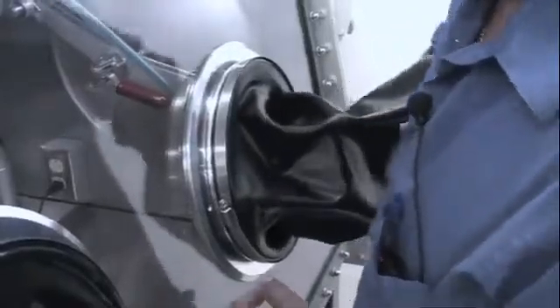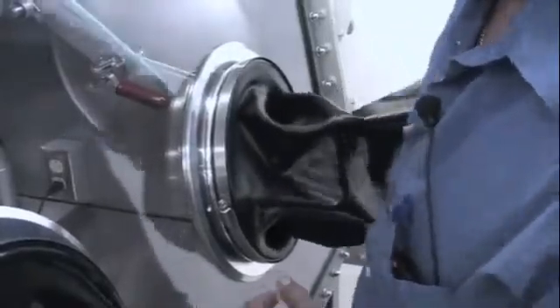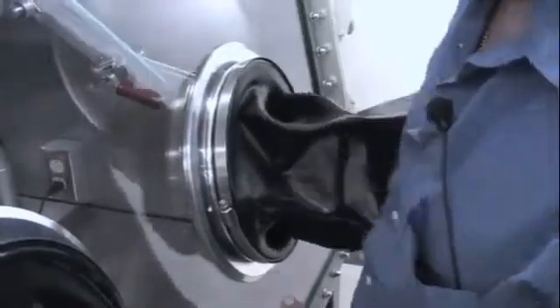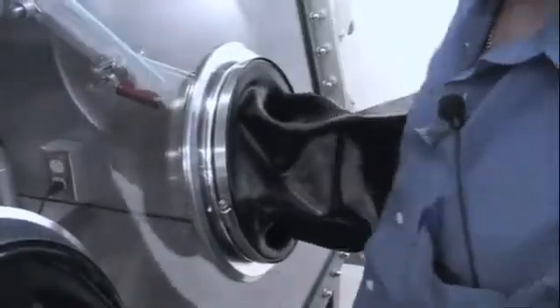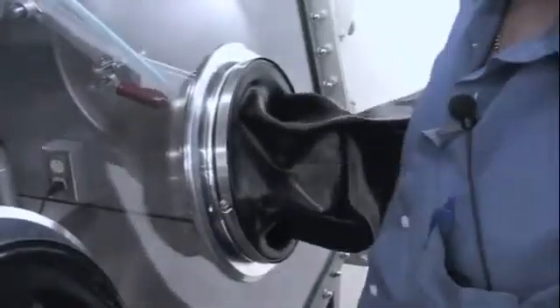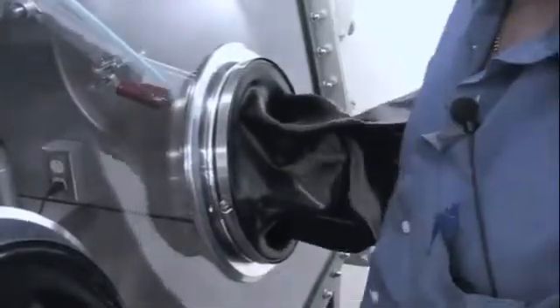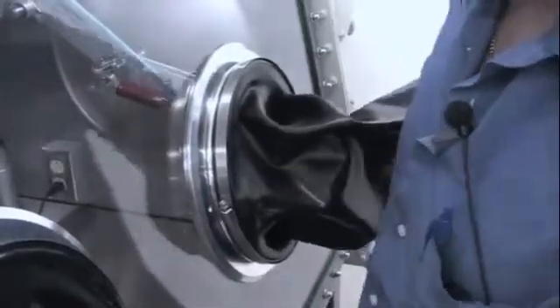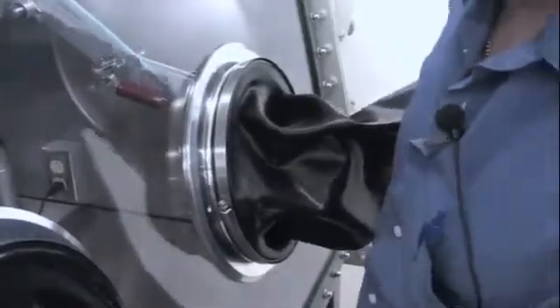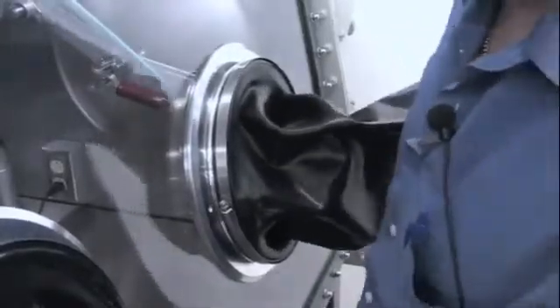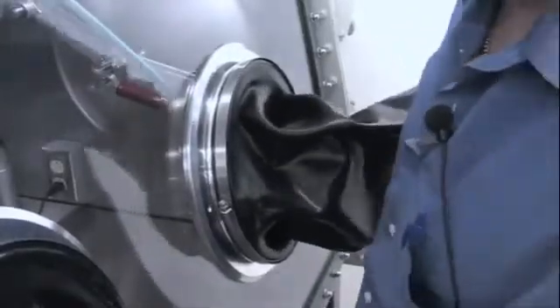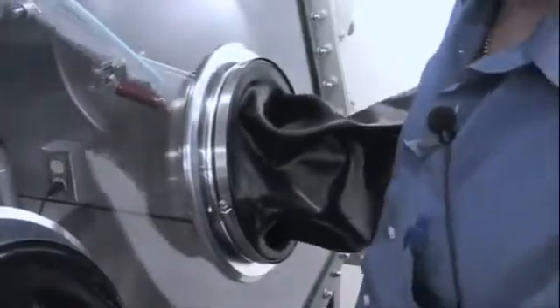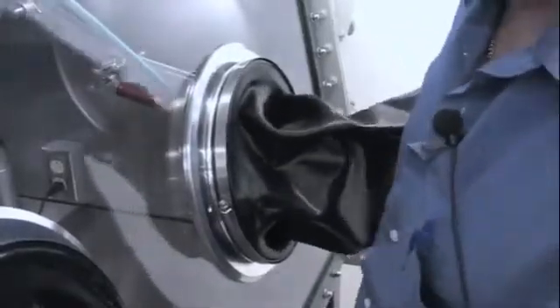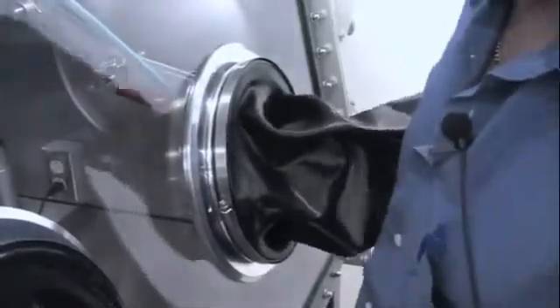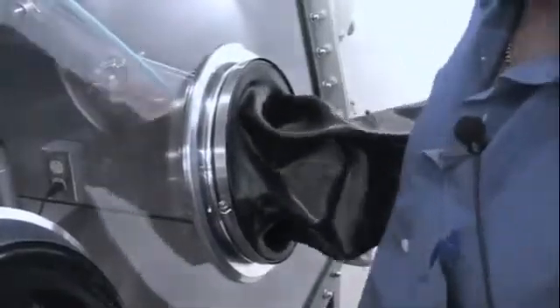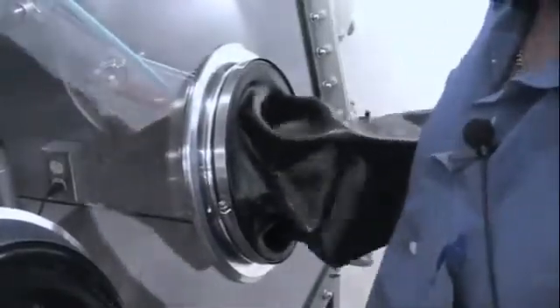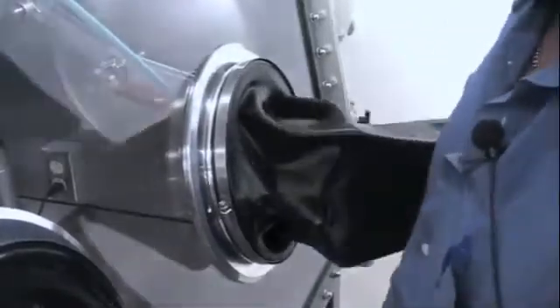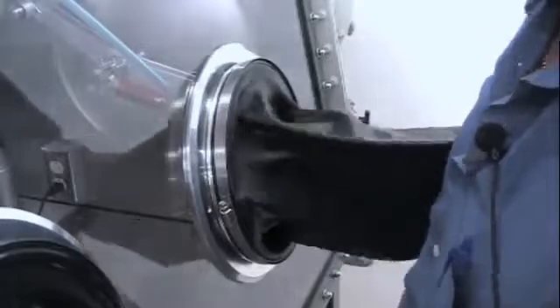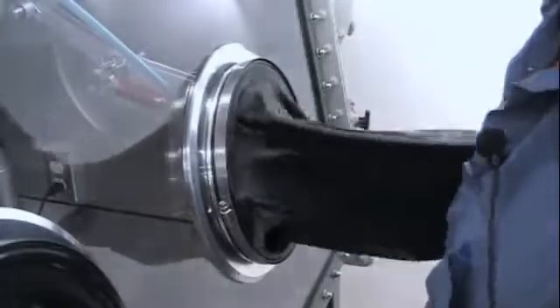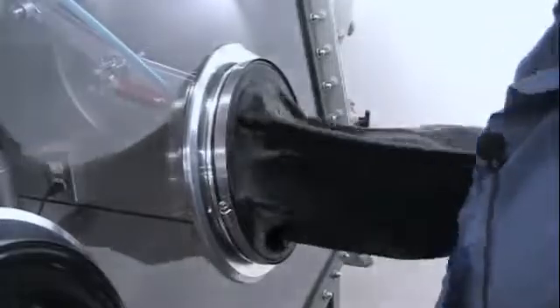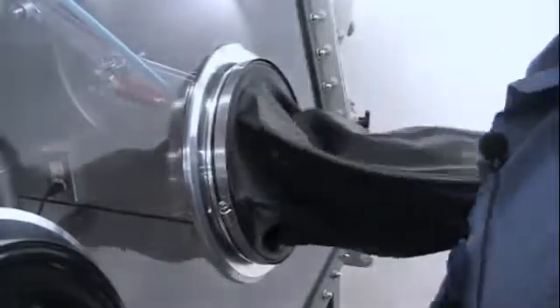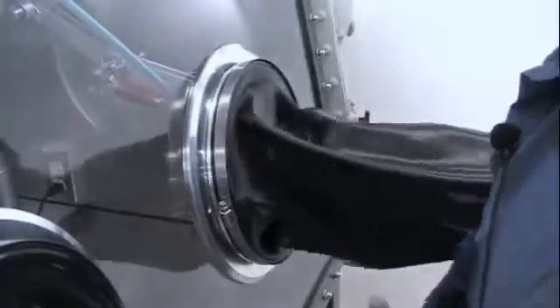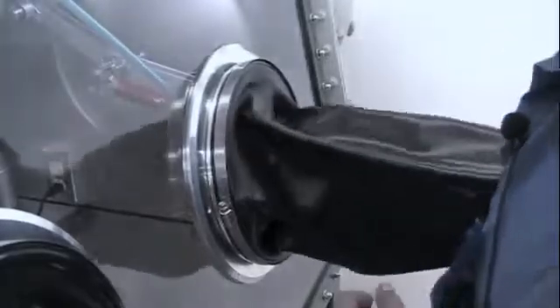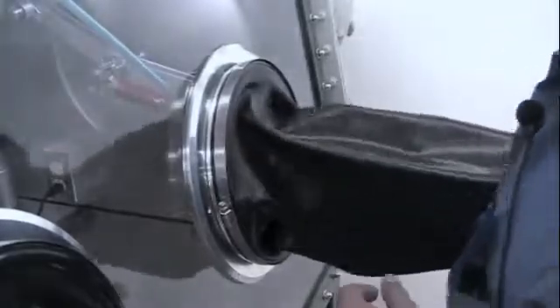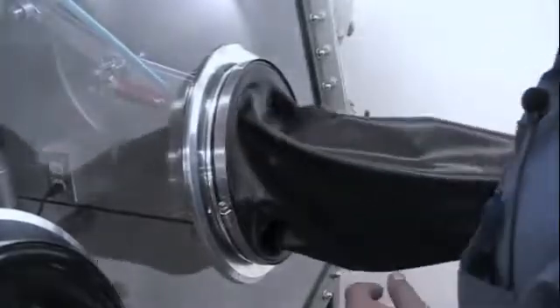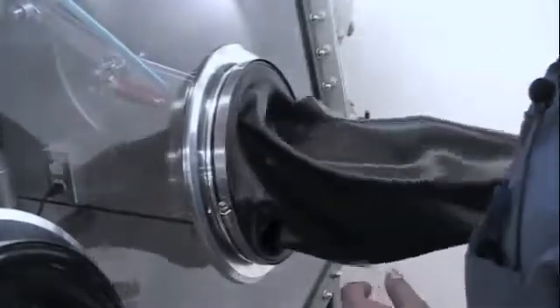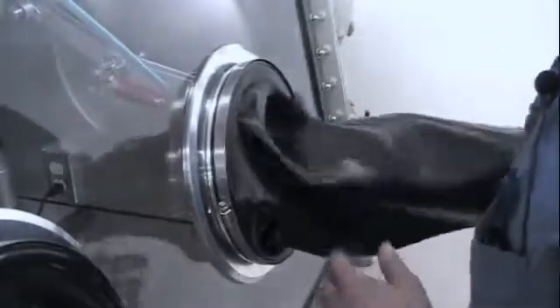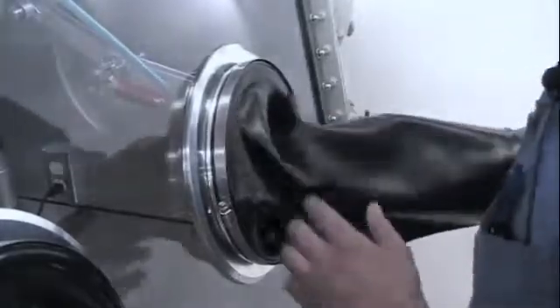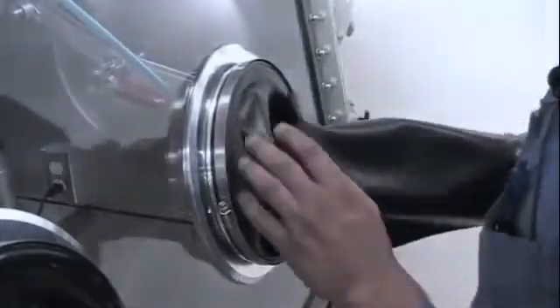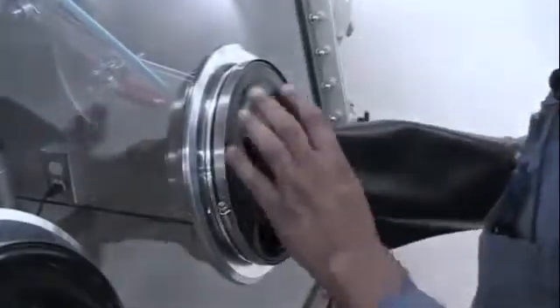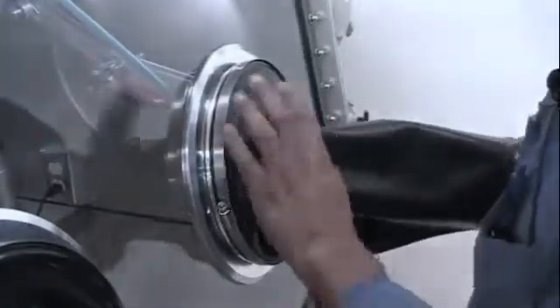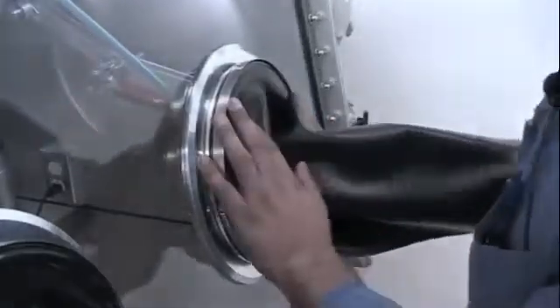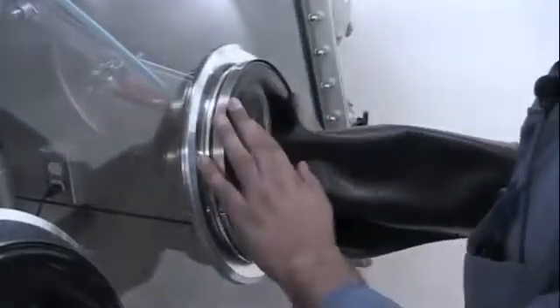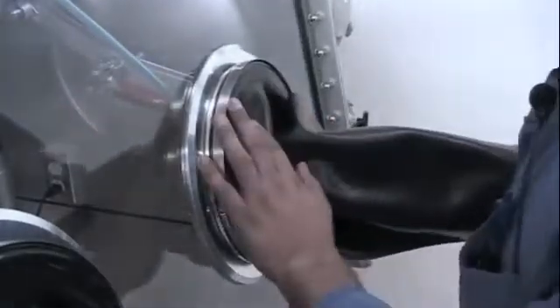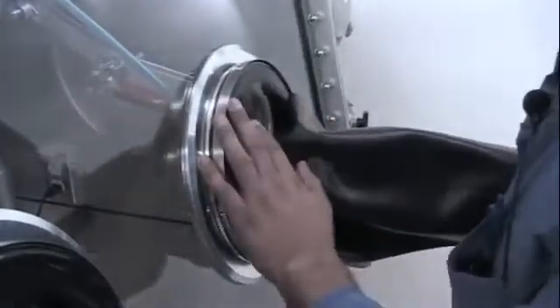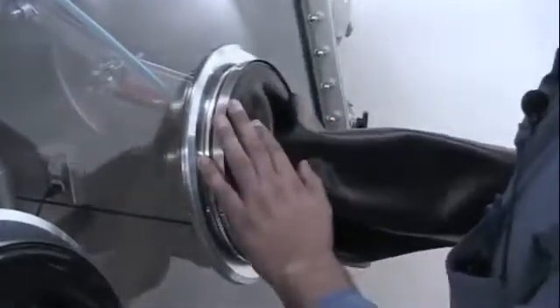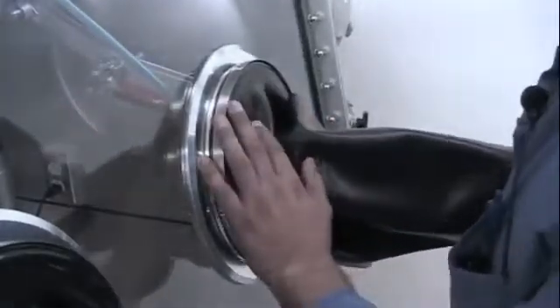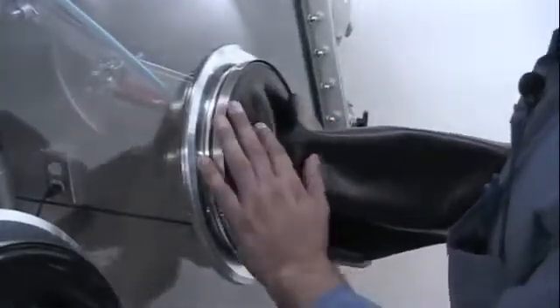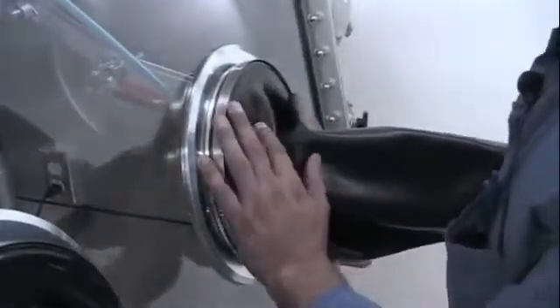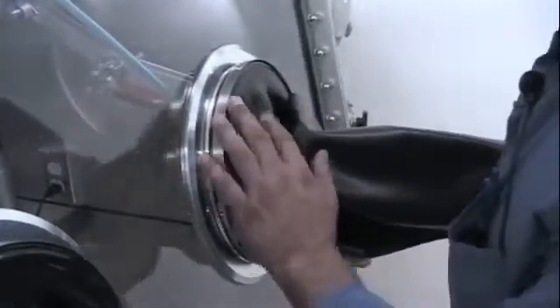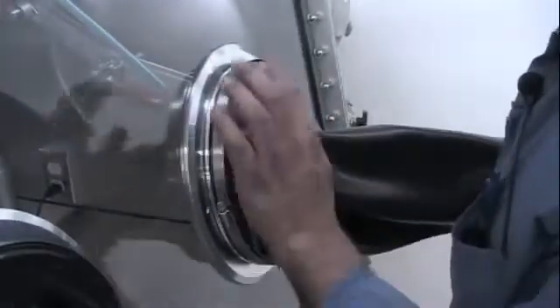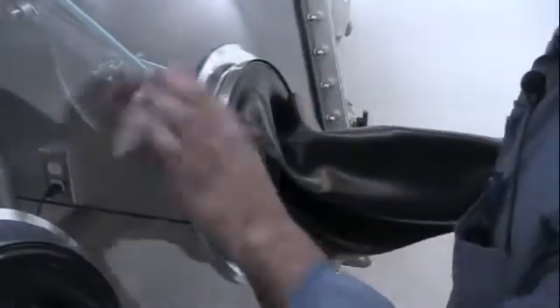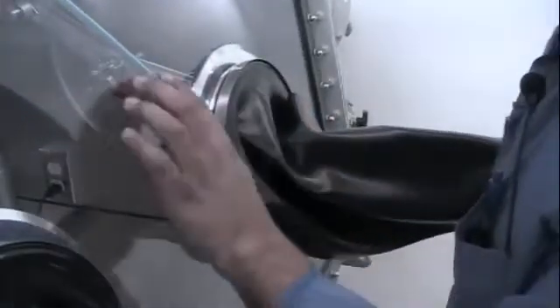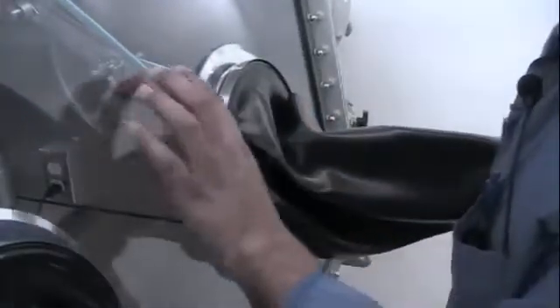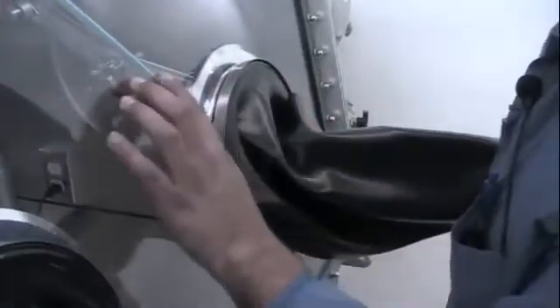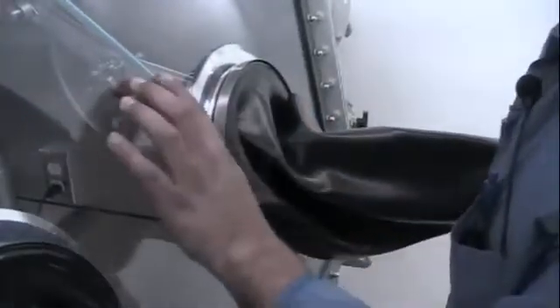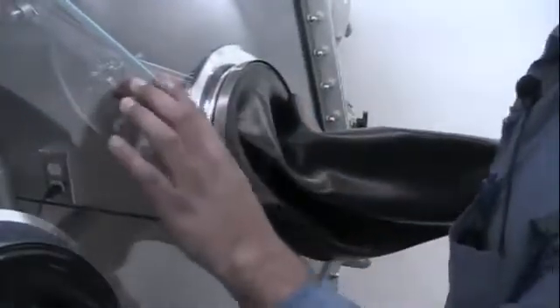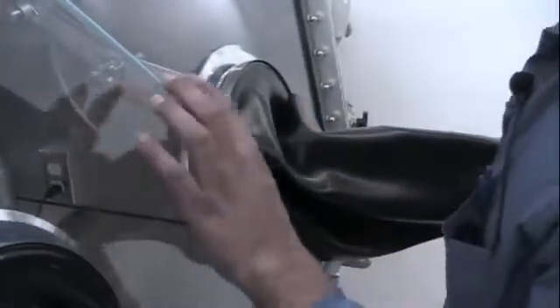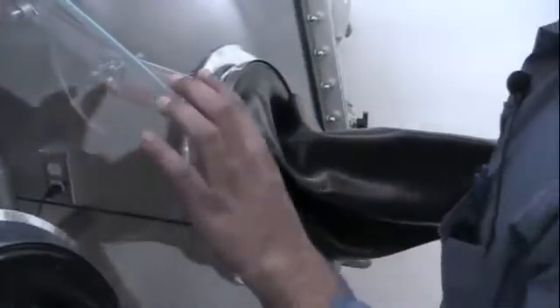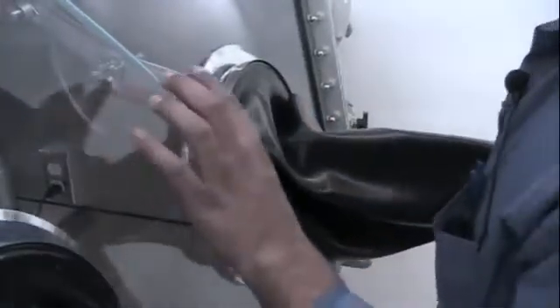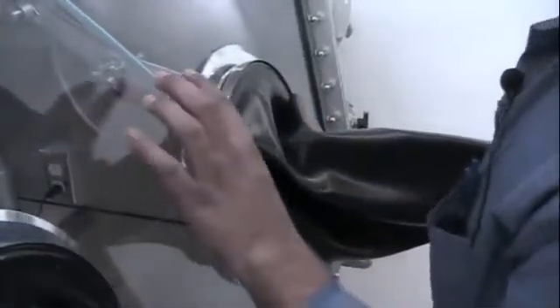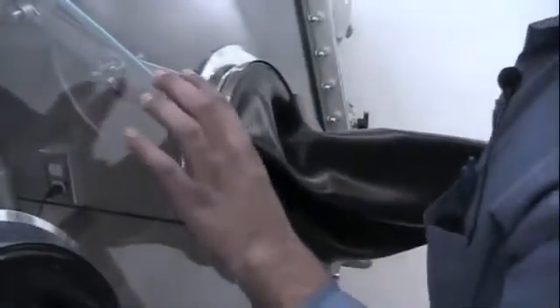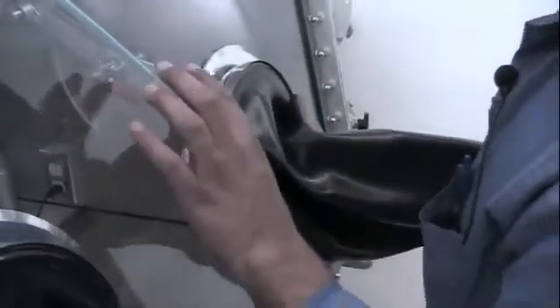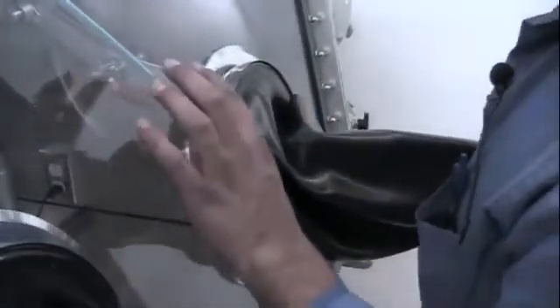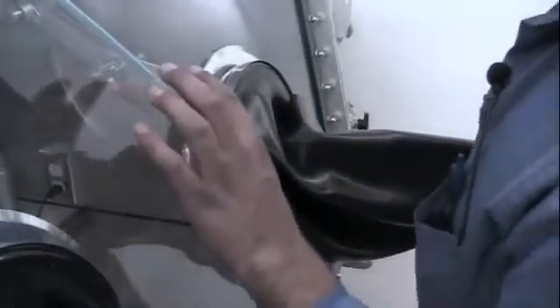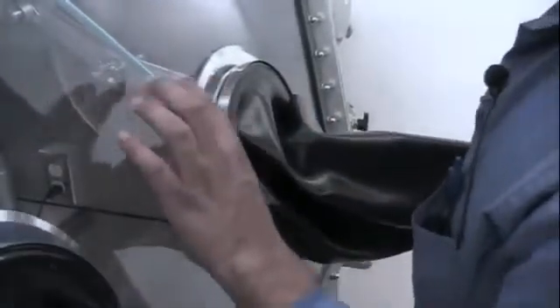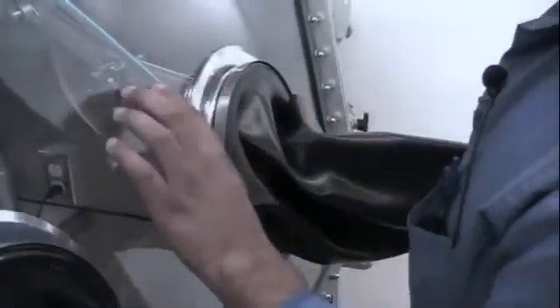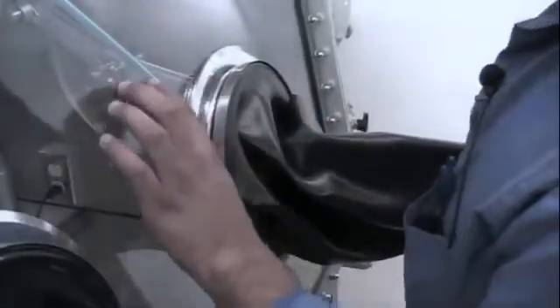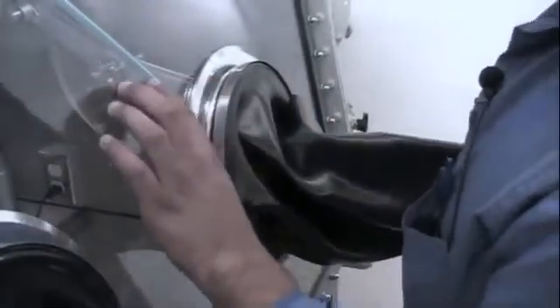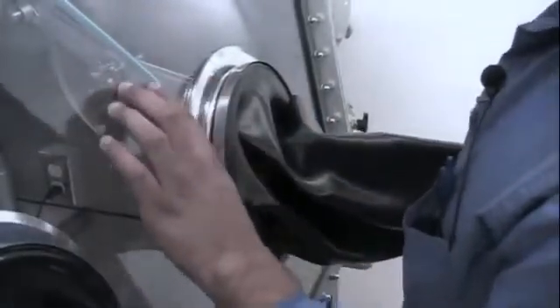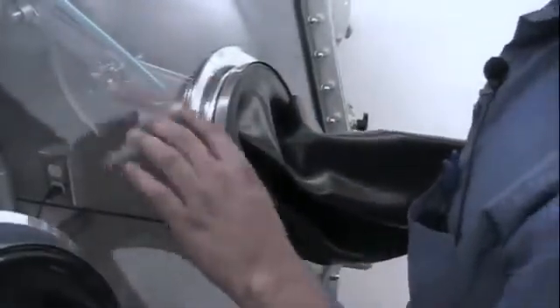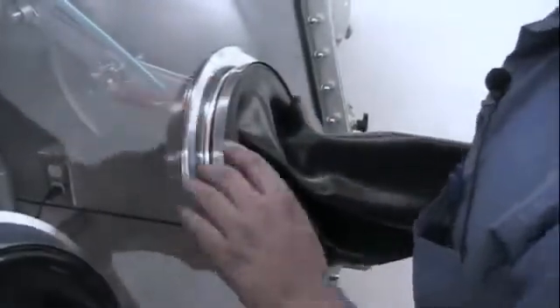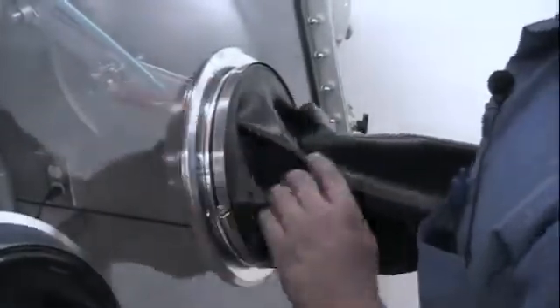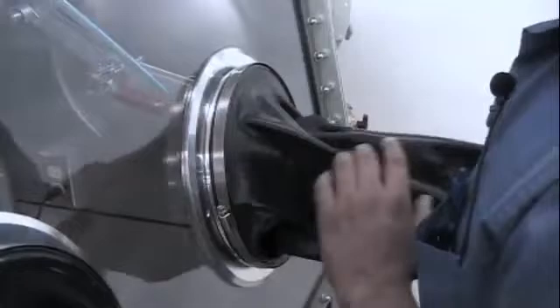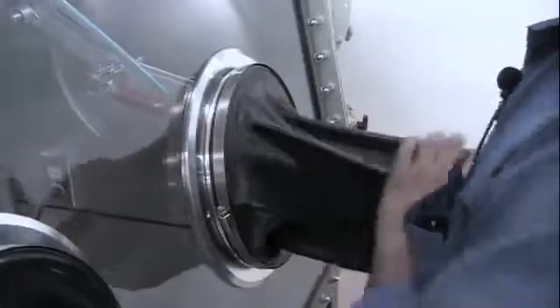It's all nice and tight. This will allow us to remove the glove without compromising the glove box's atmosphere.